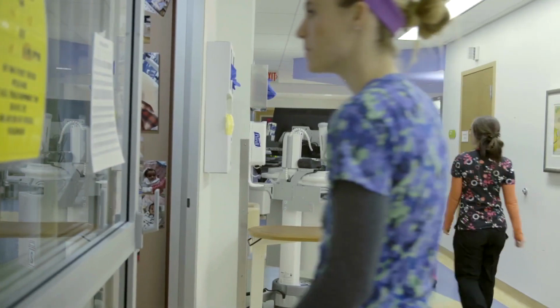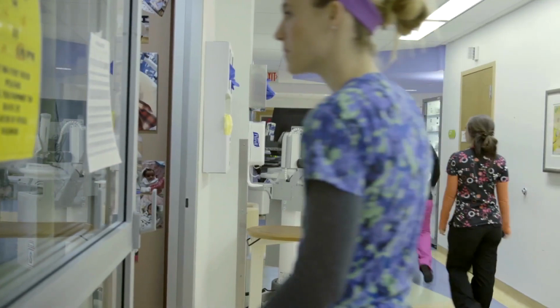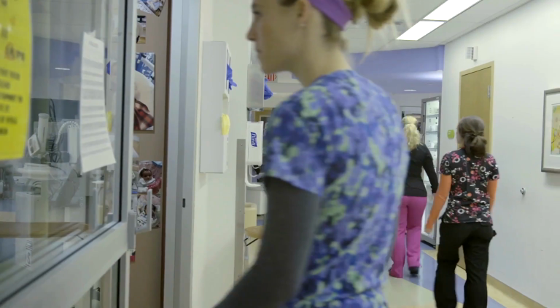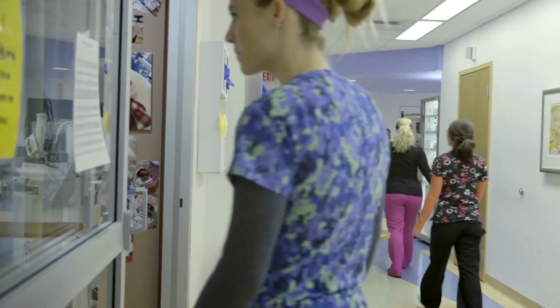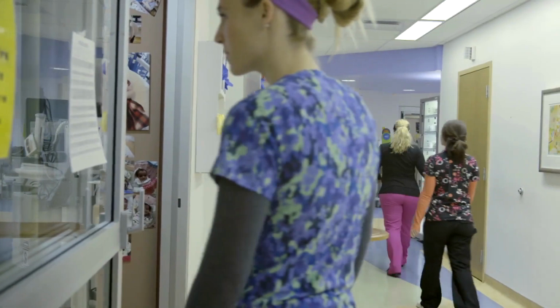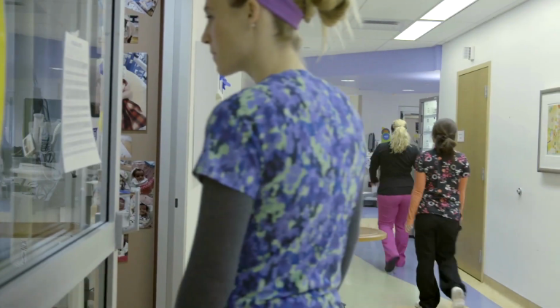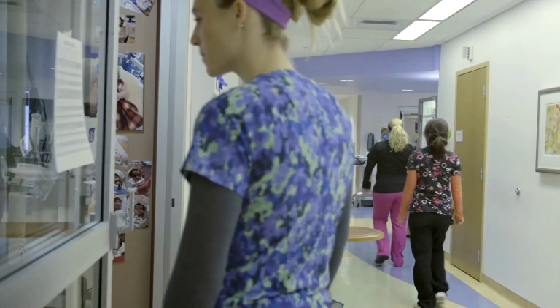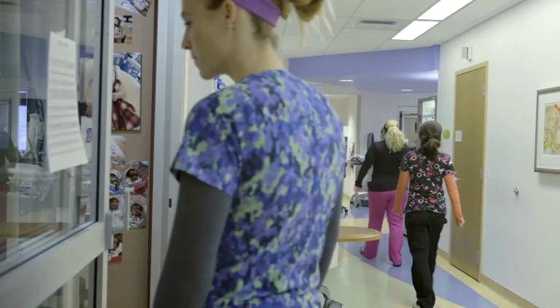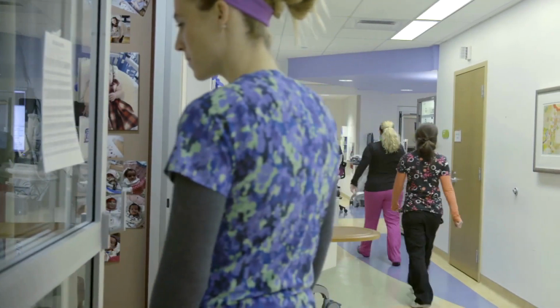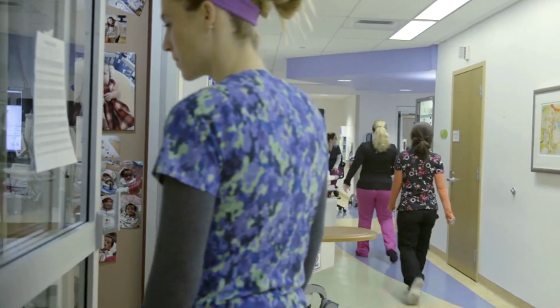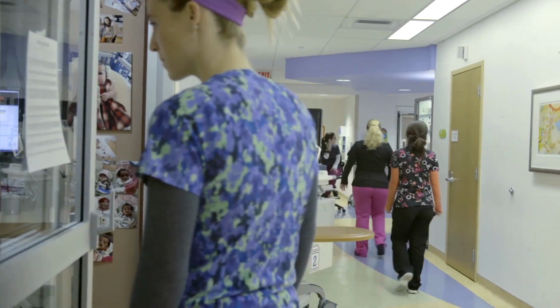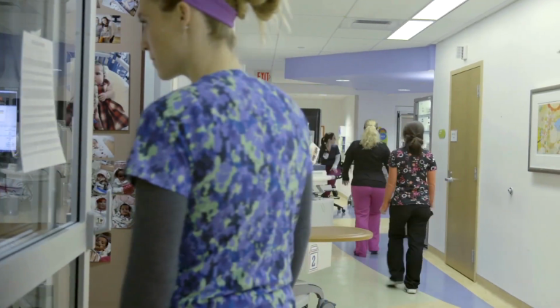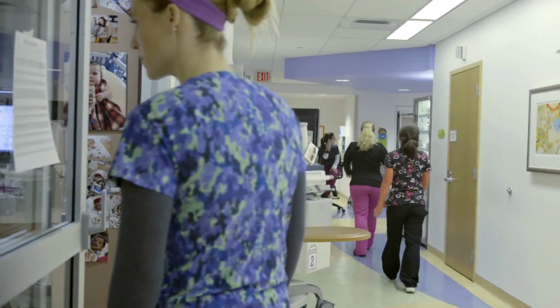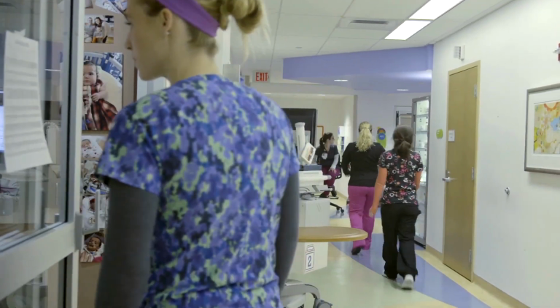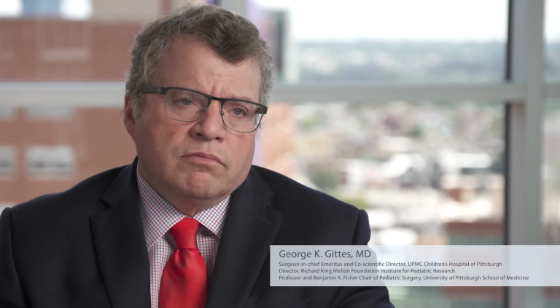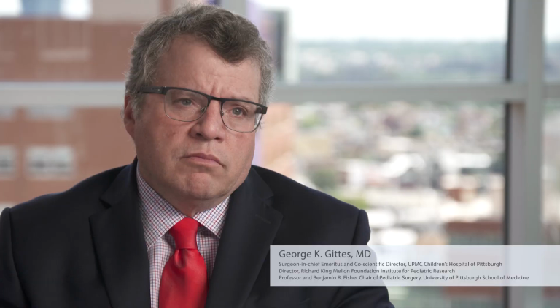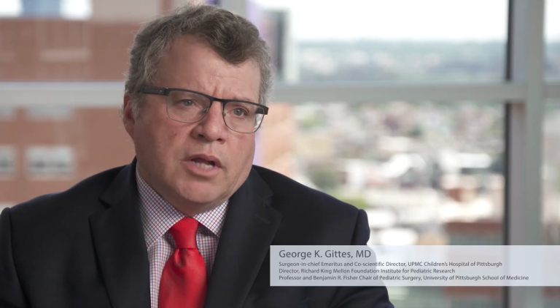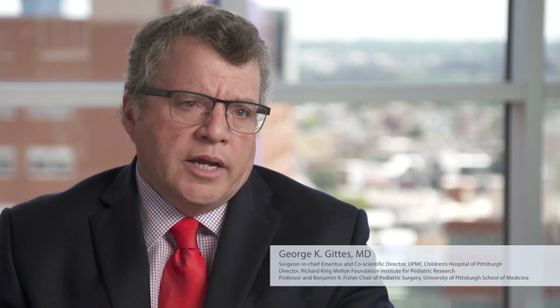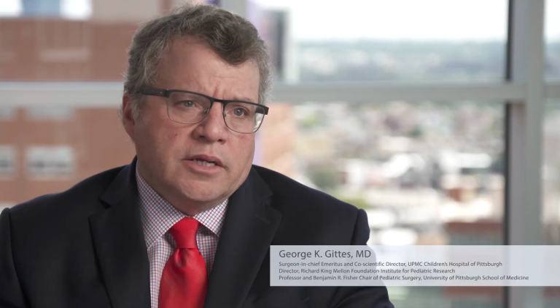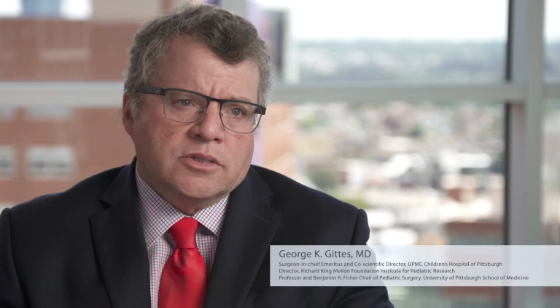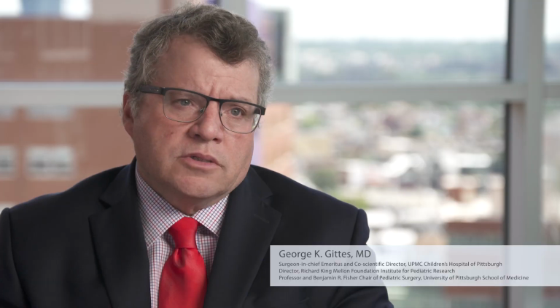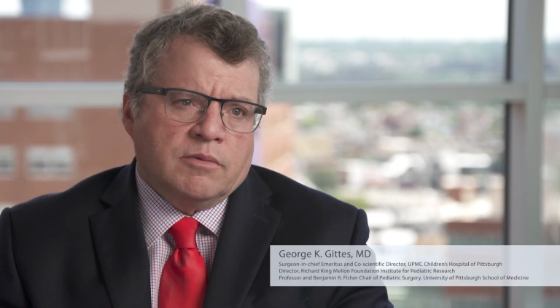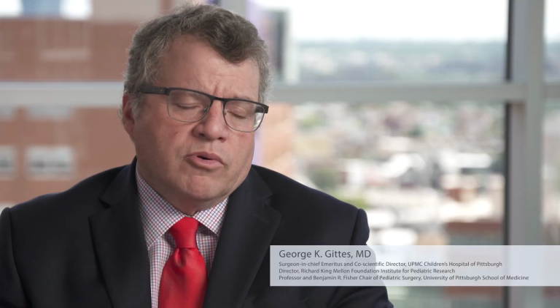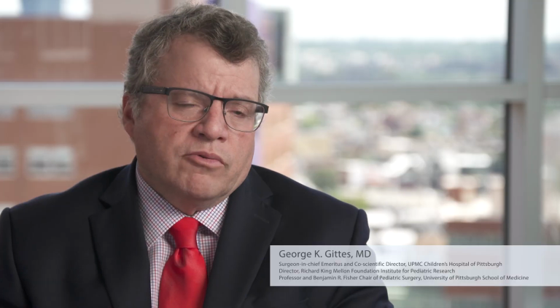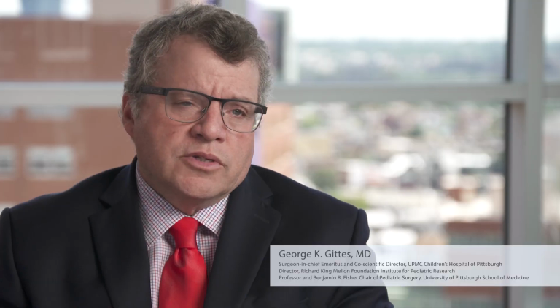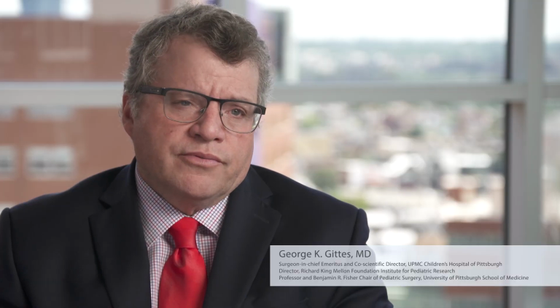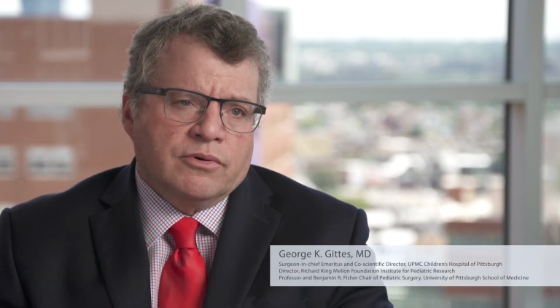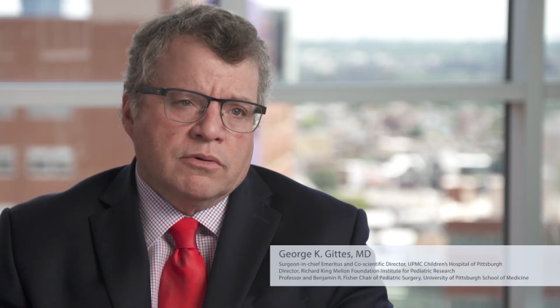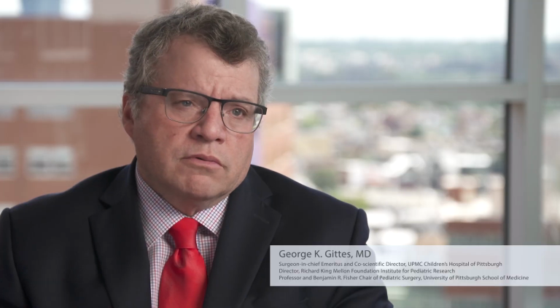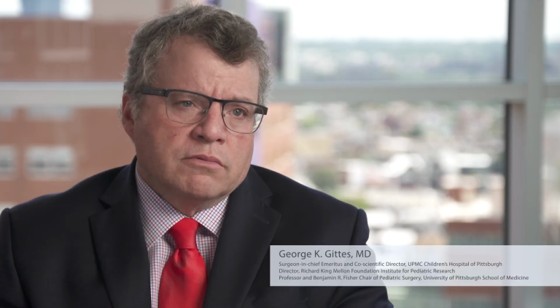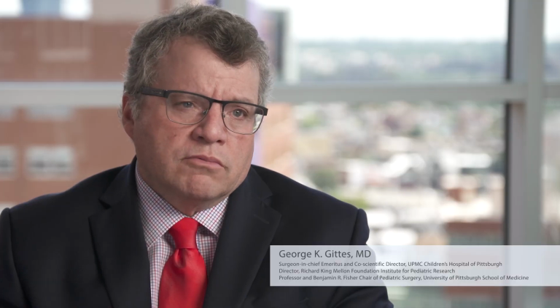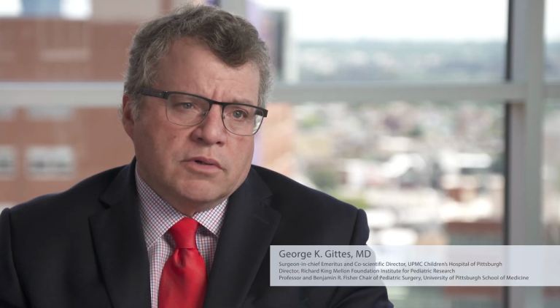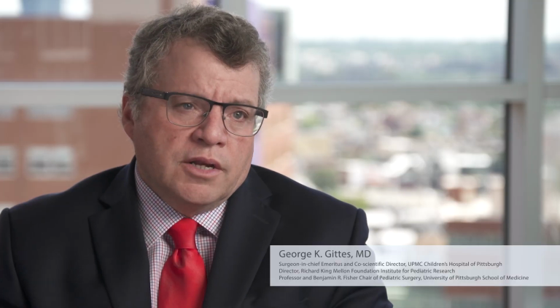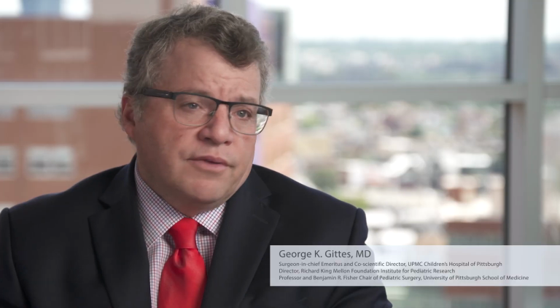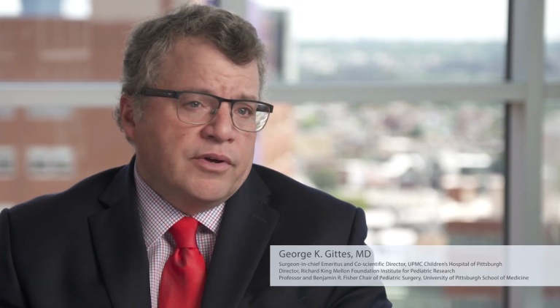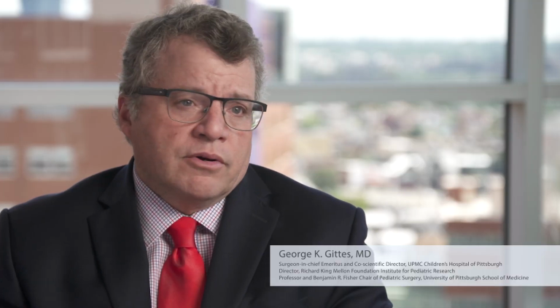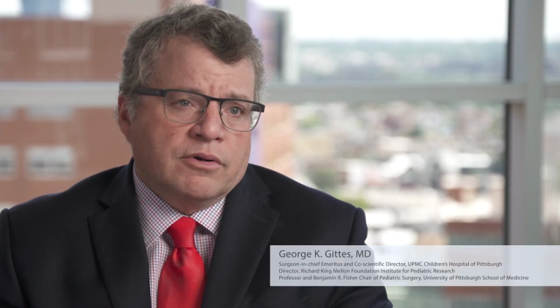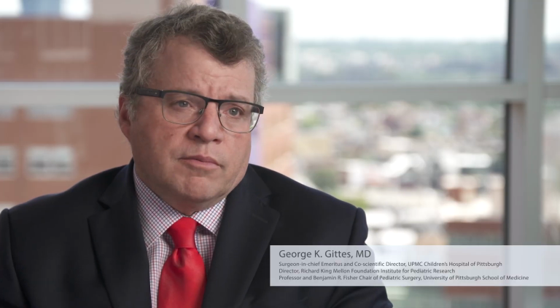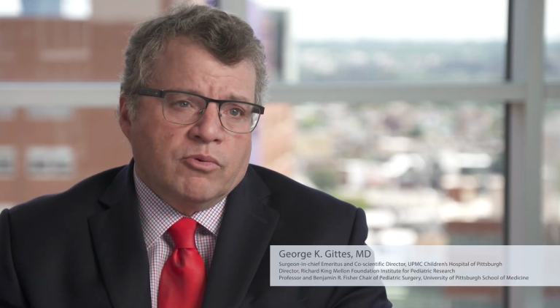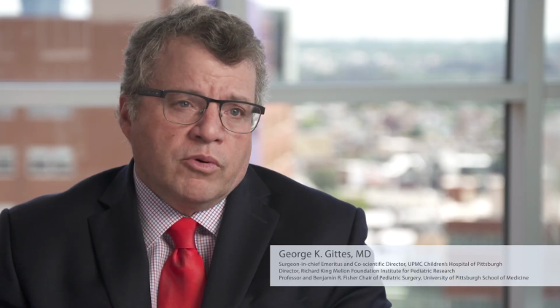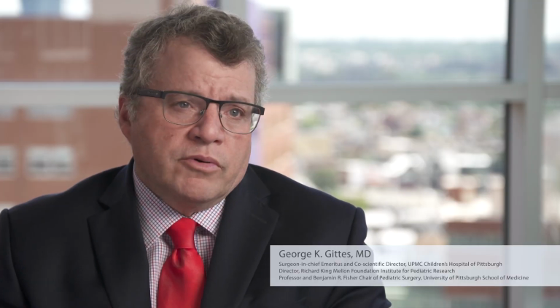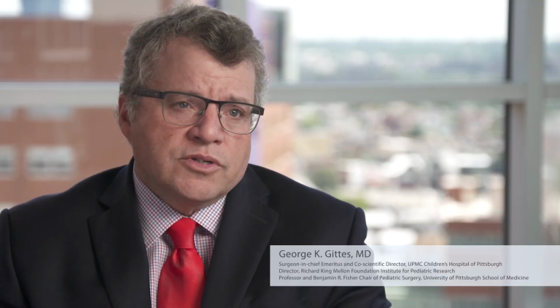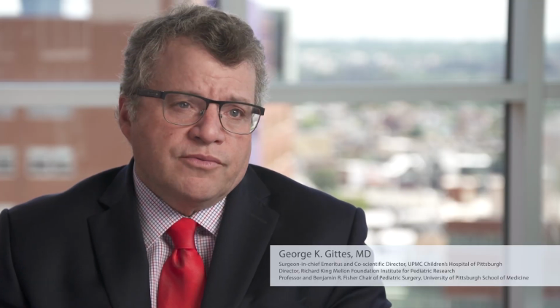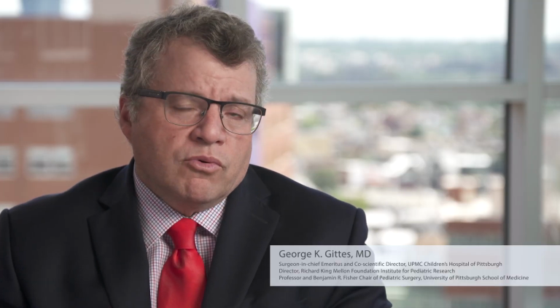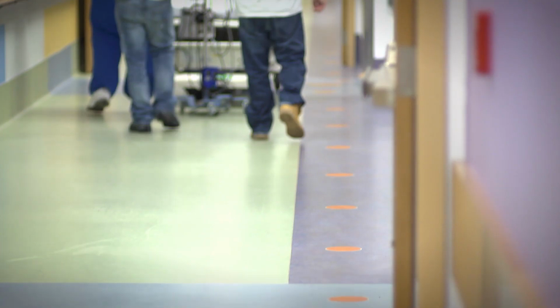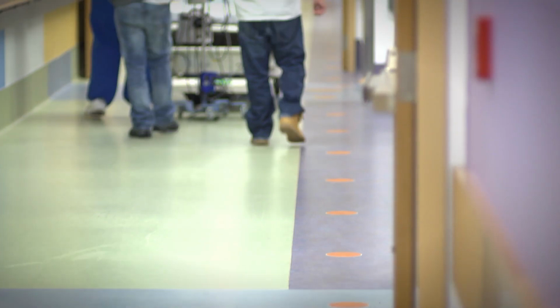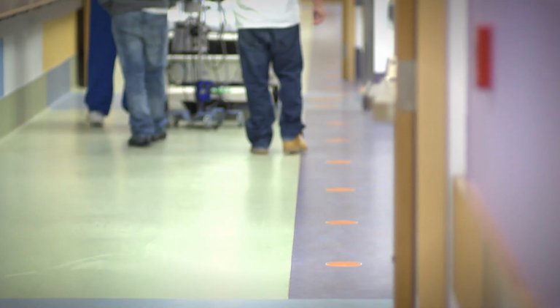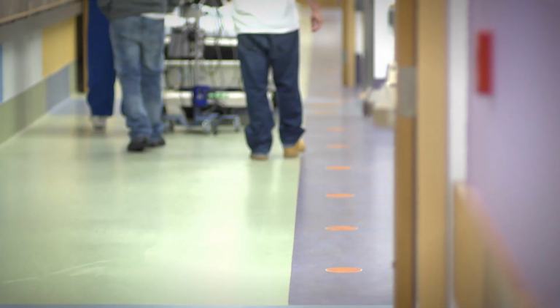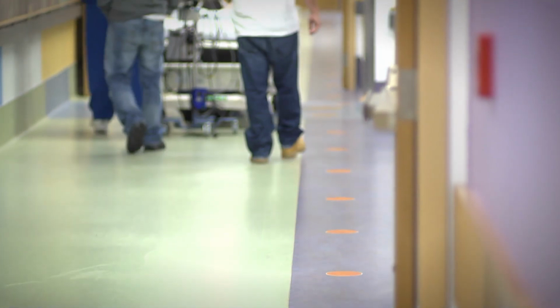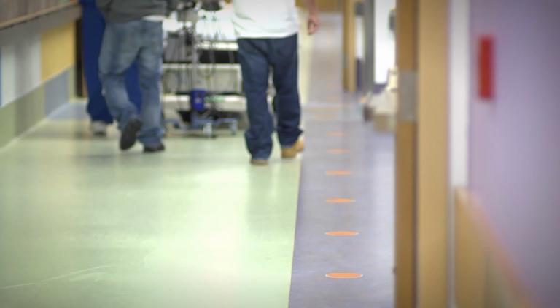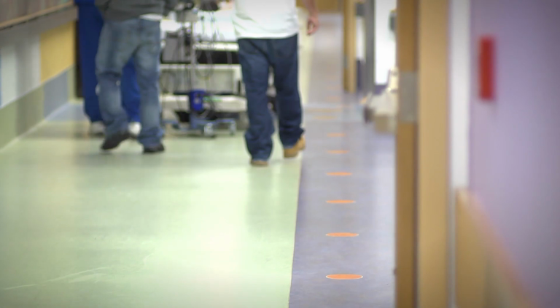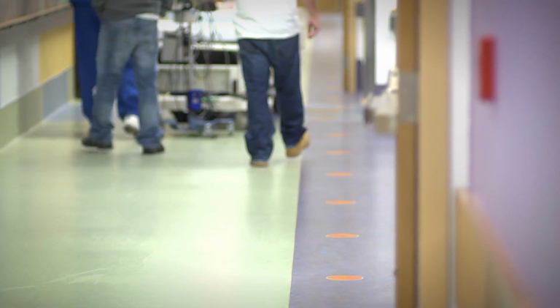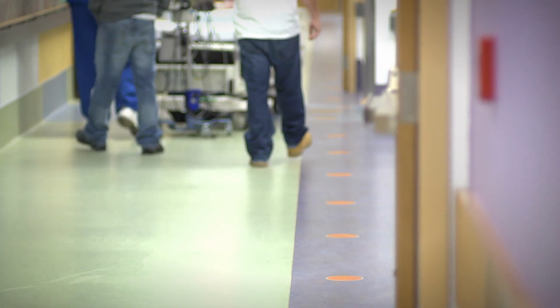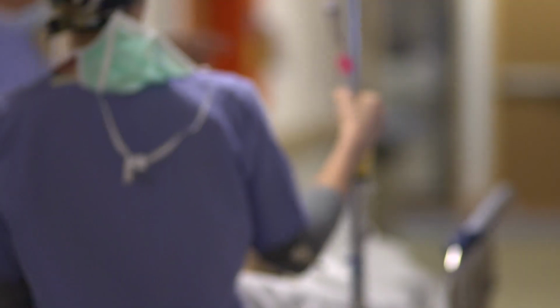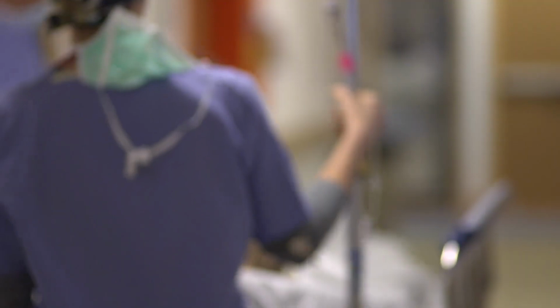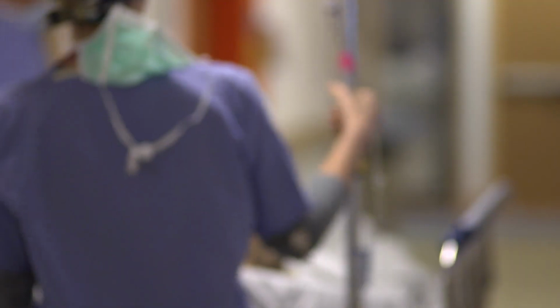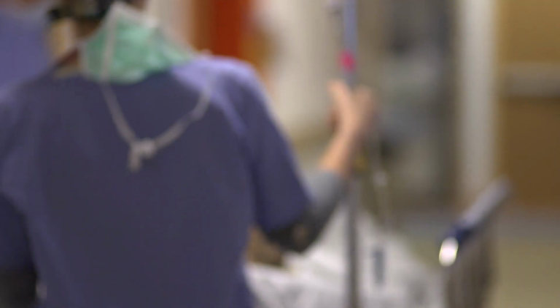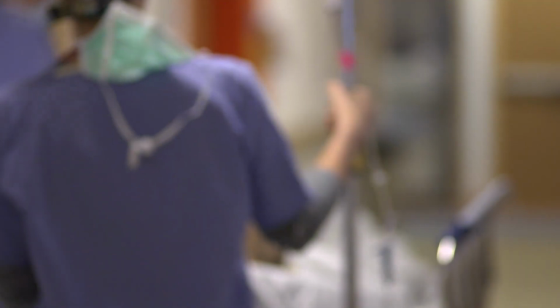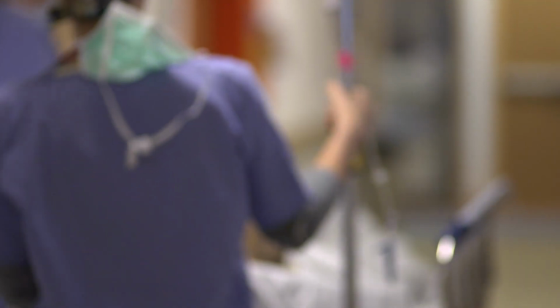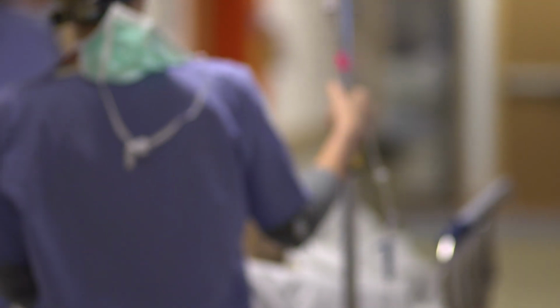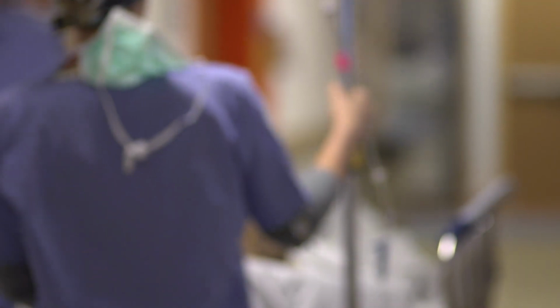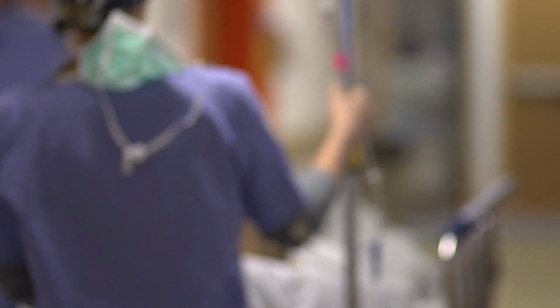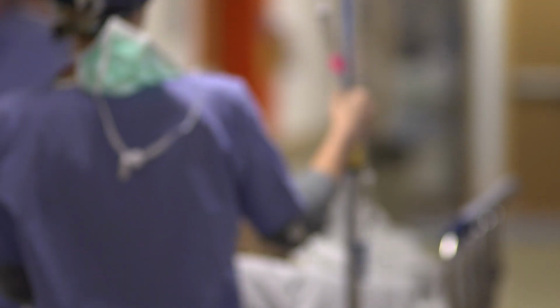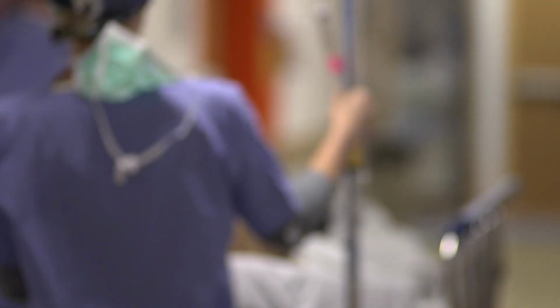It's the number one reason for blindness, number one reason for kidney failure, number one reason for amputations. It's a big problem.